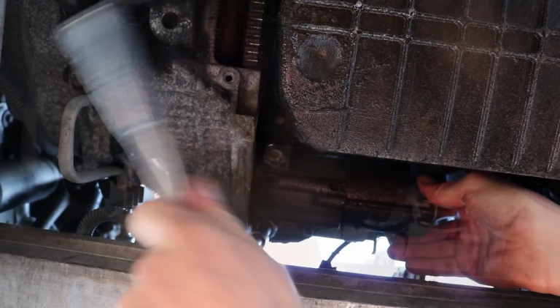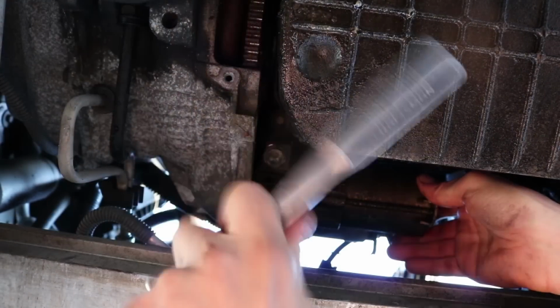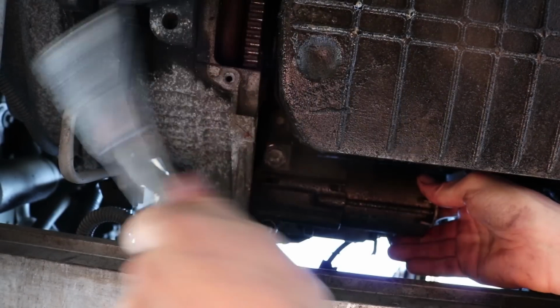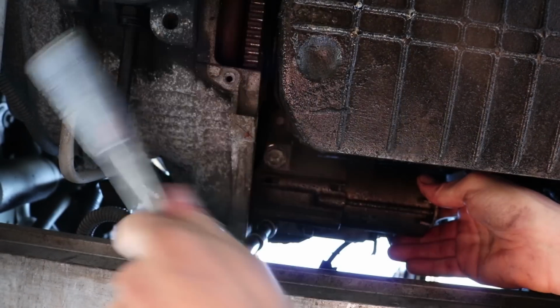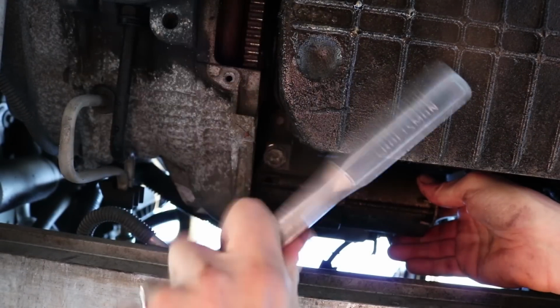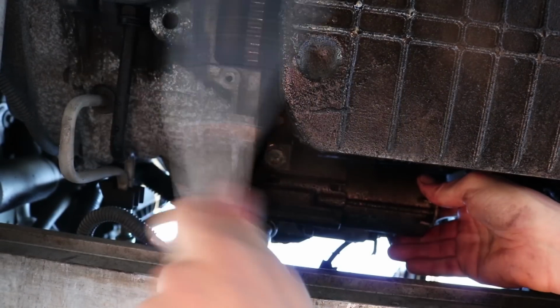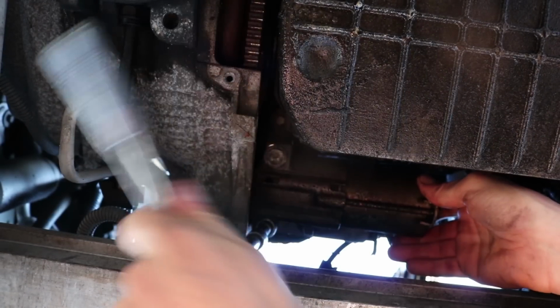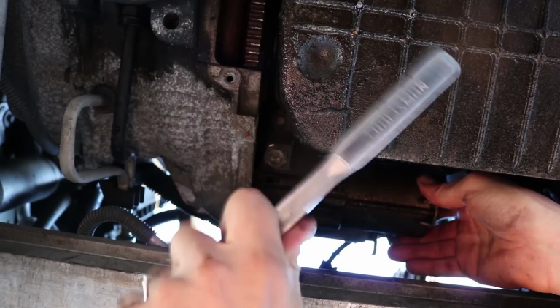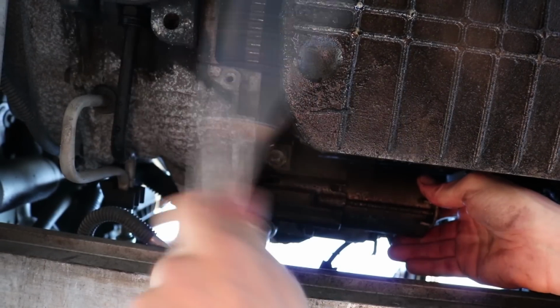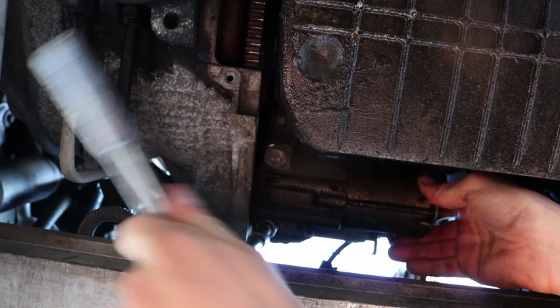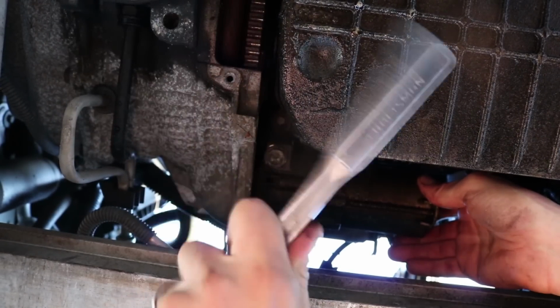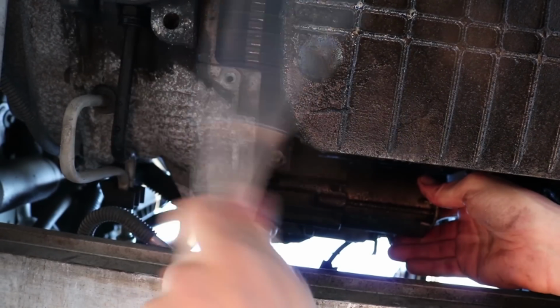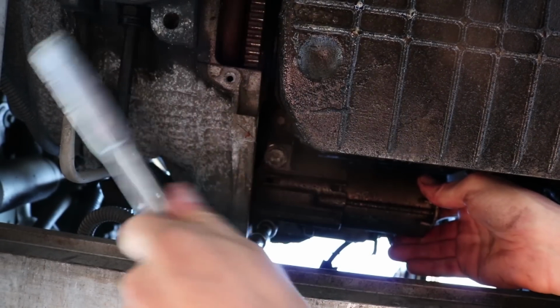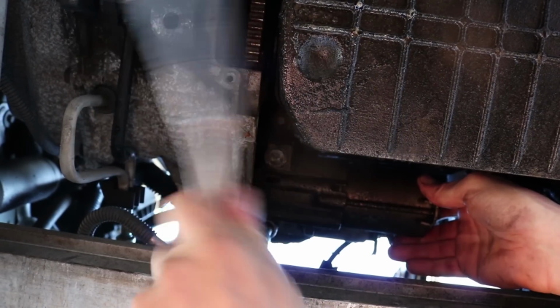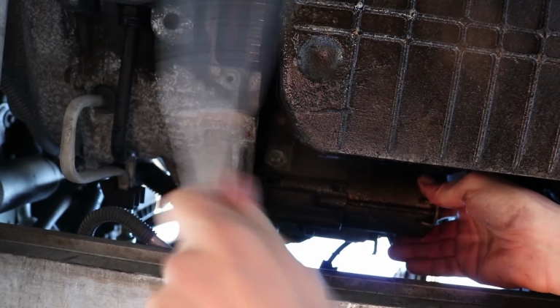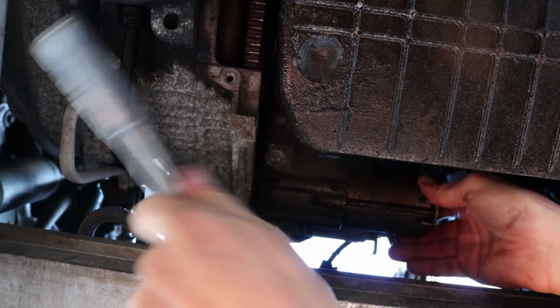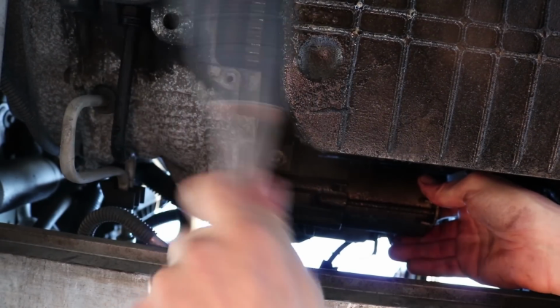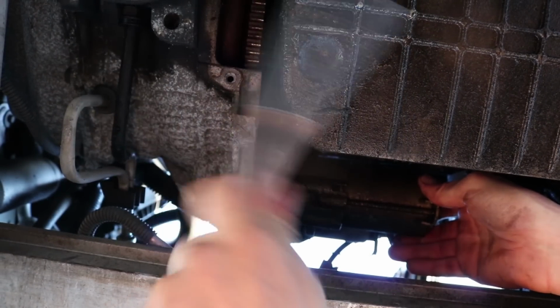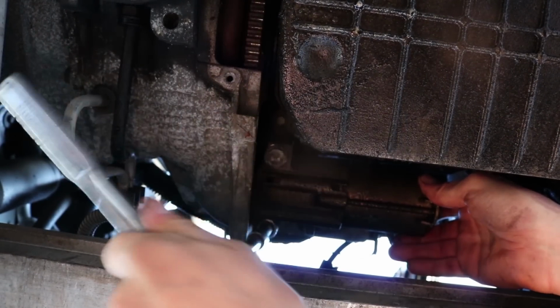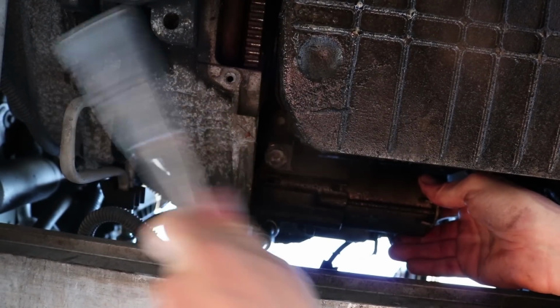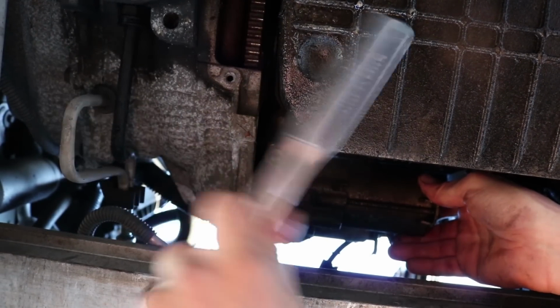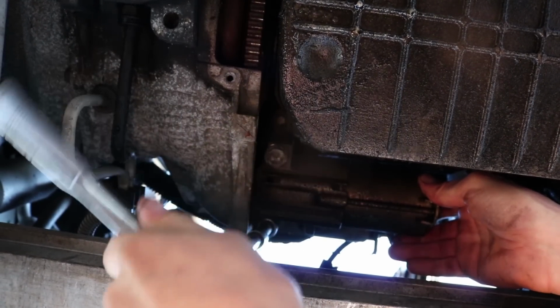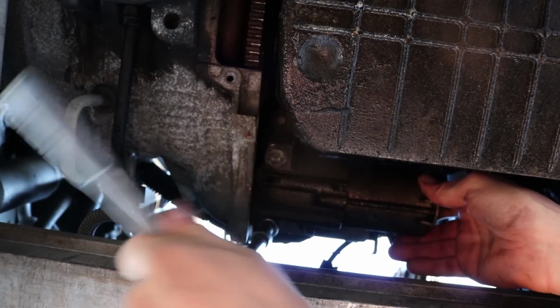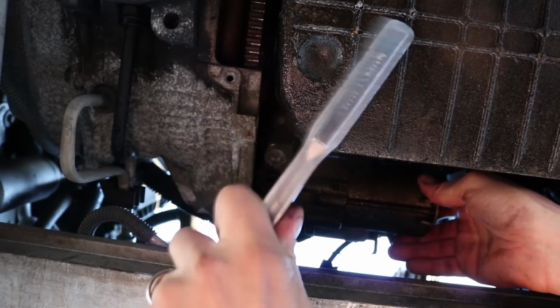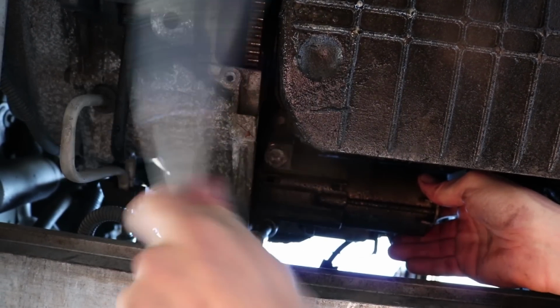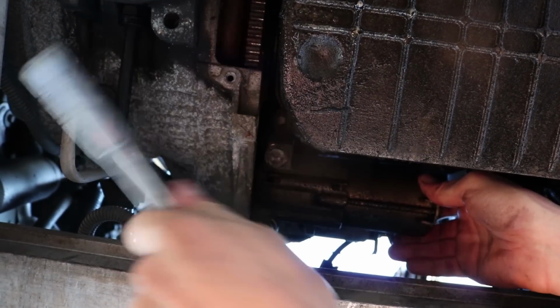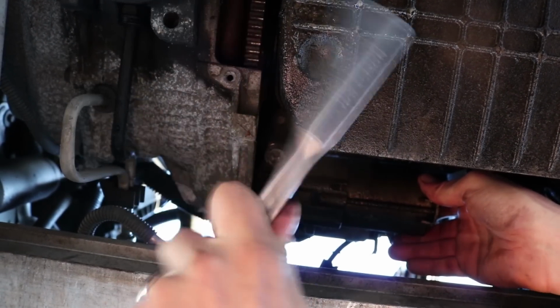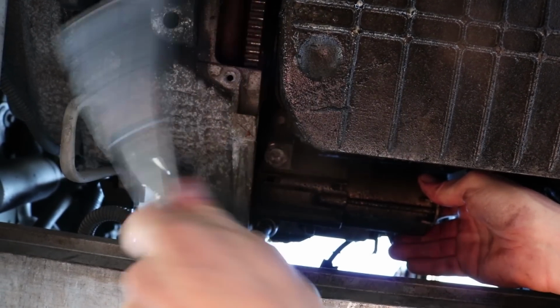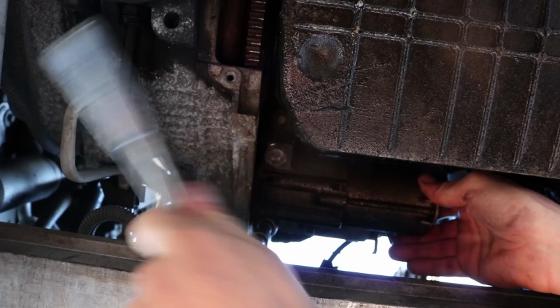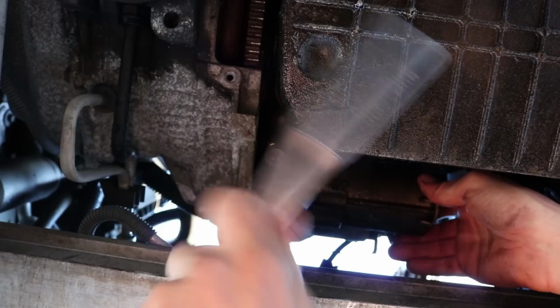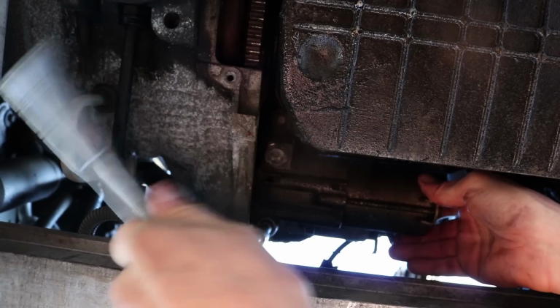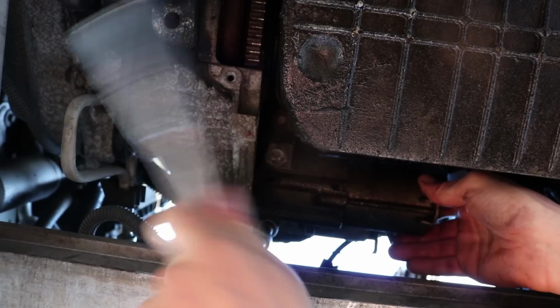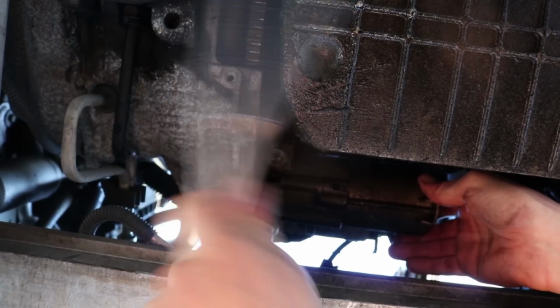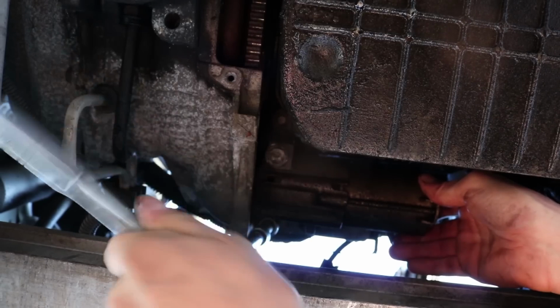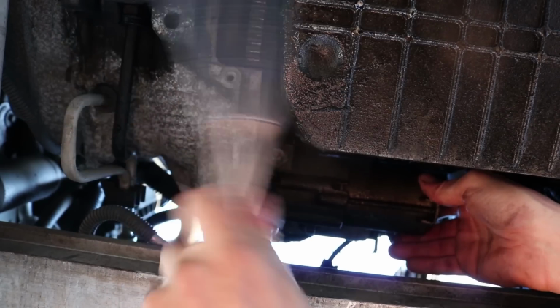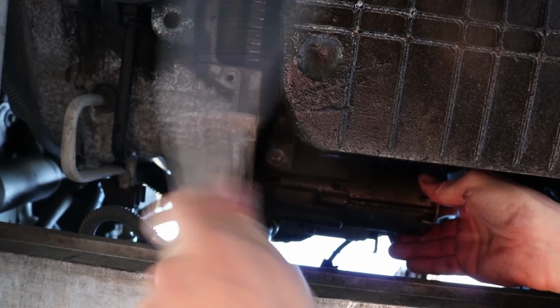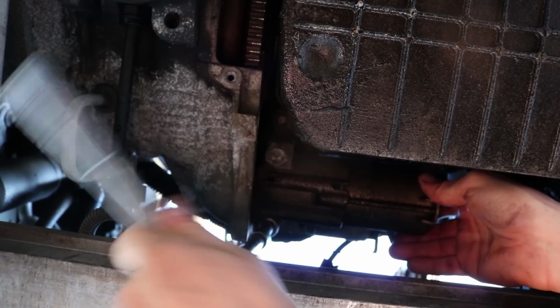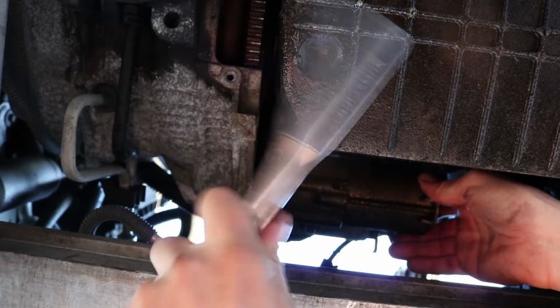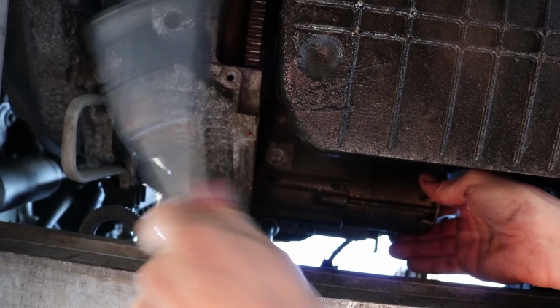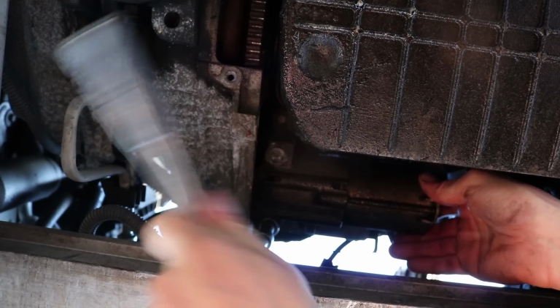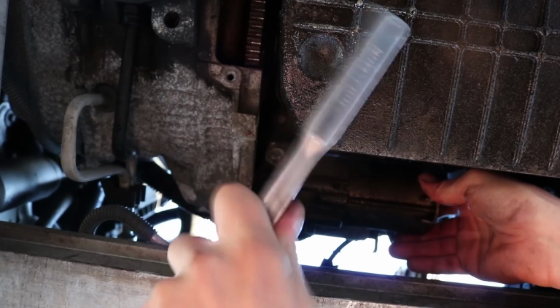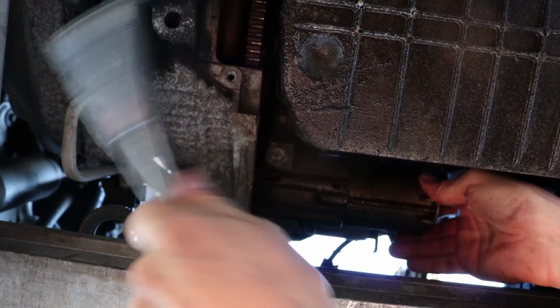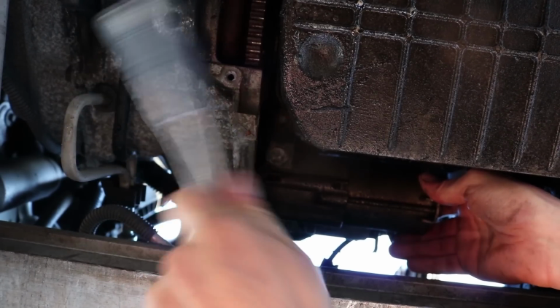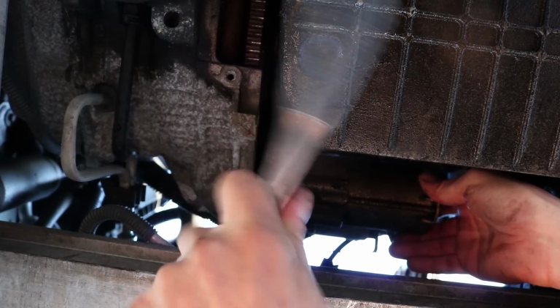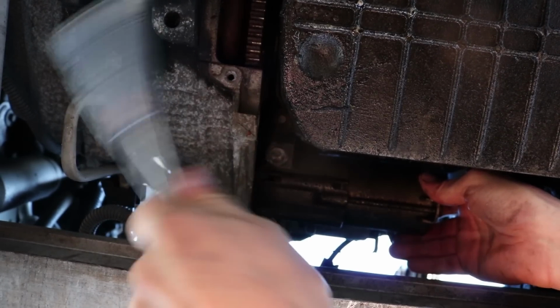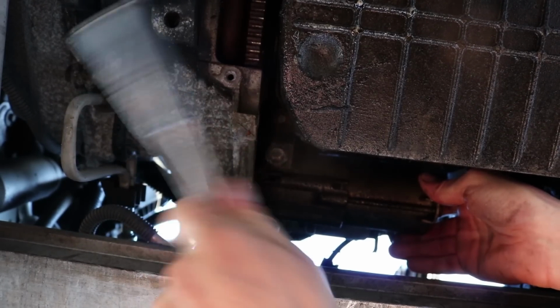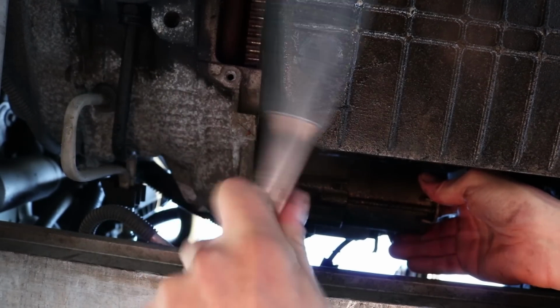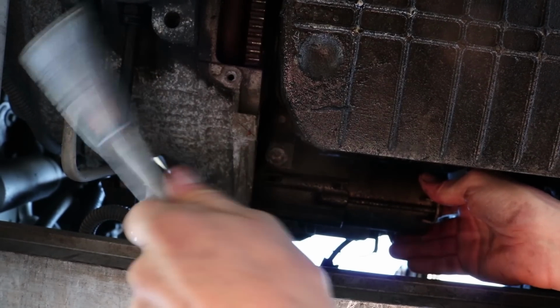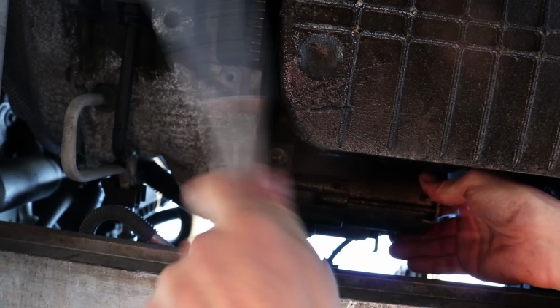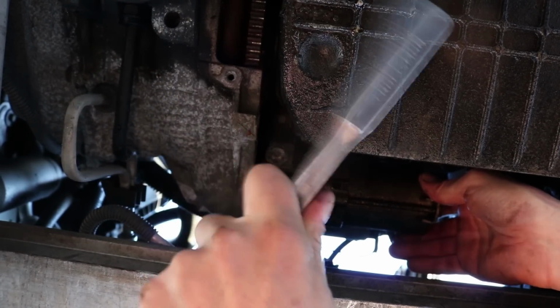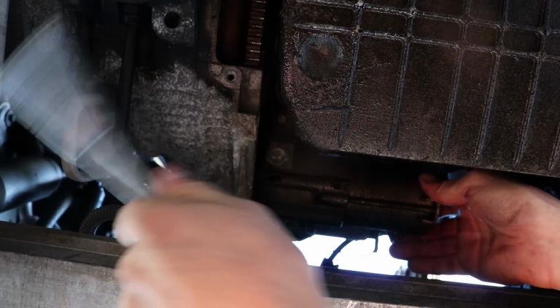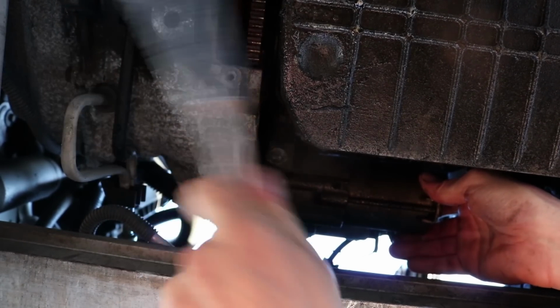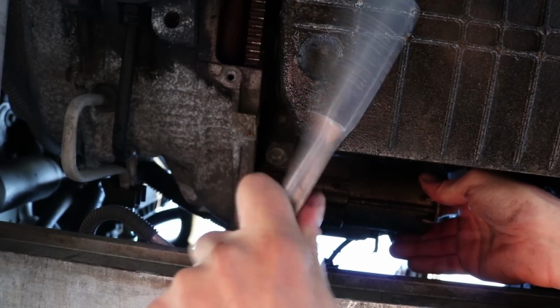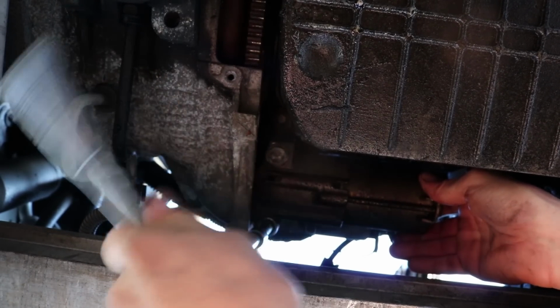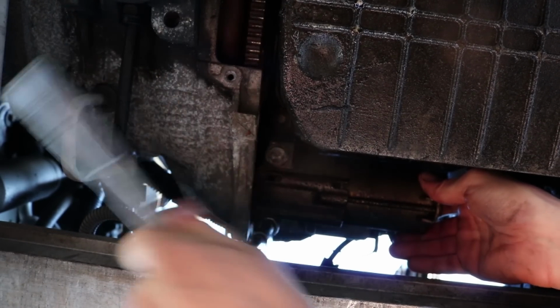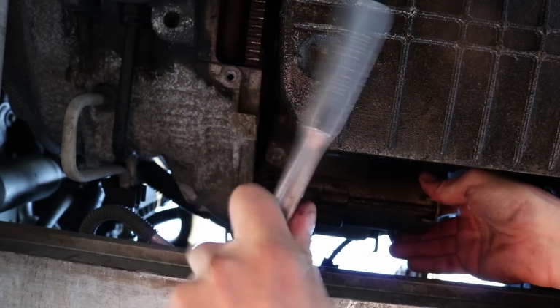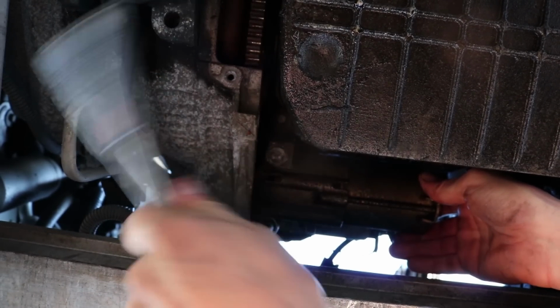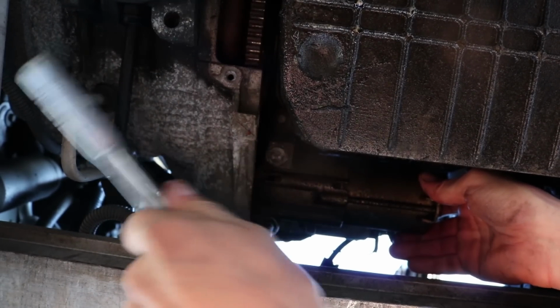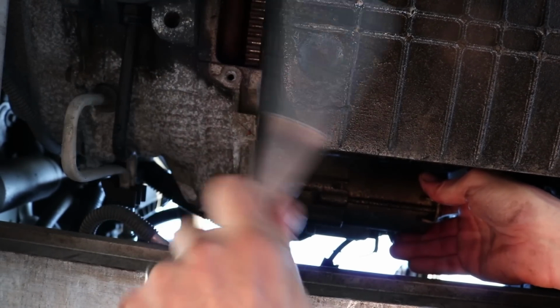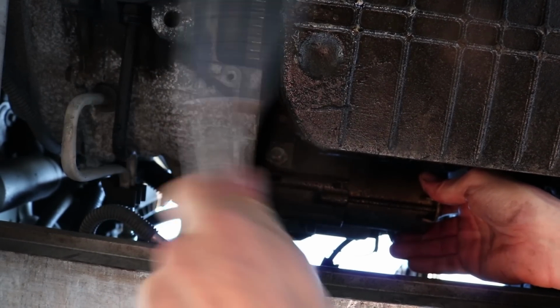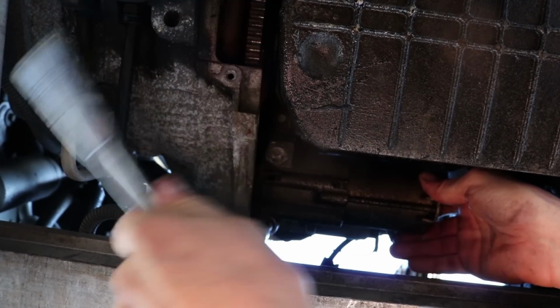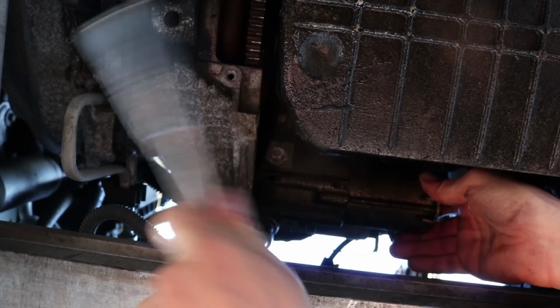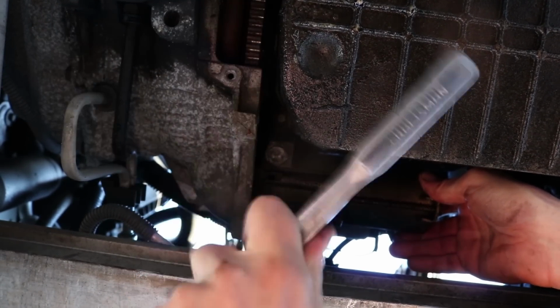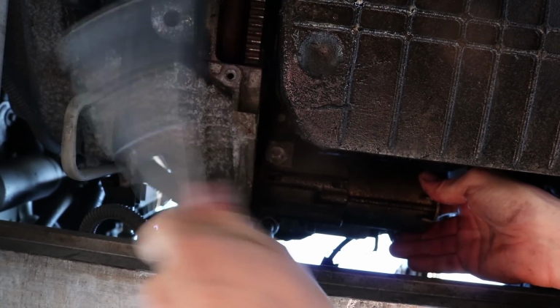If the starter does happen to drop out, the wires are still attached to it so it's not going to fall completely out.